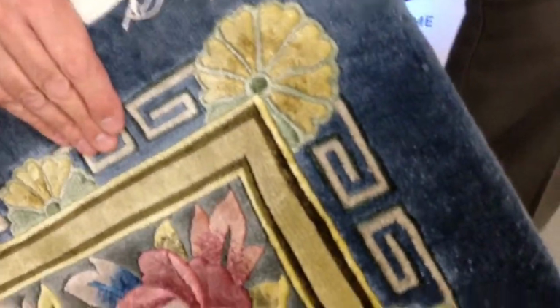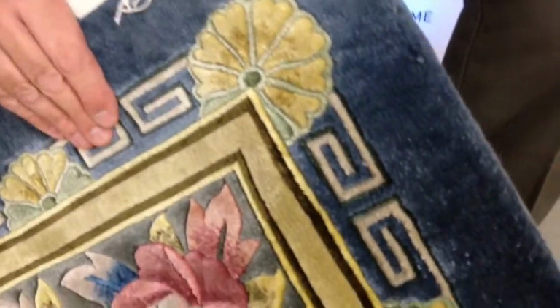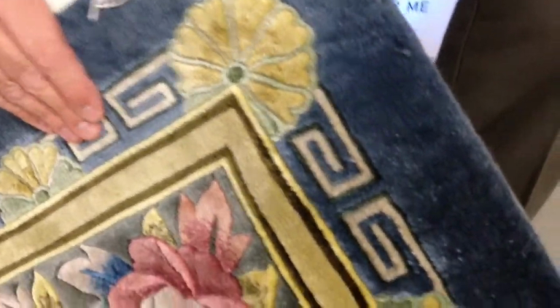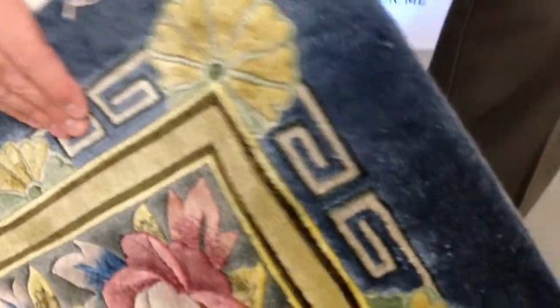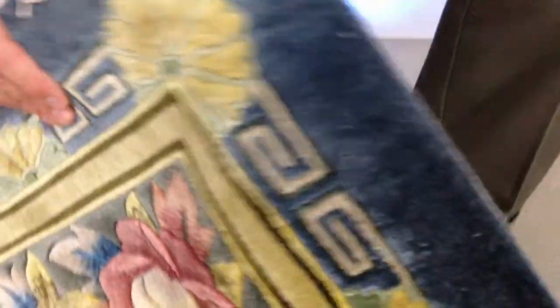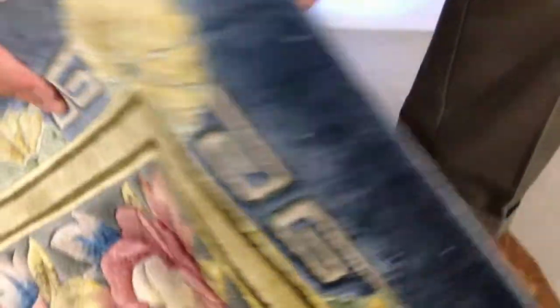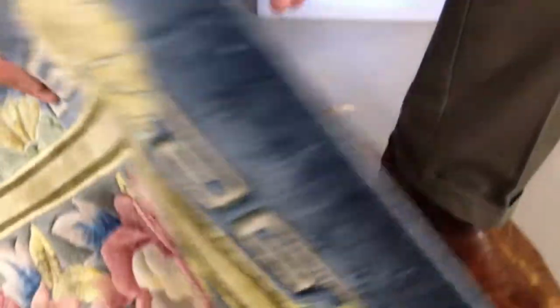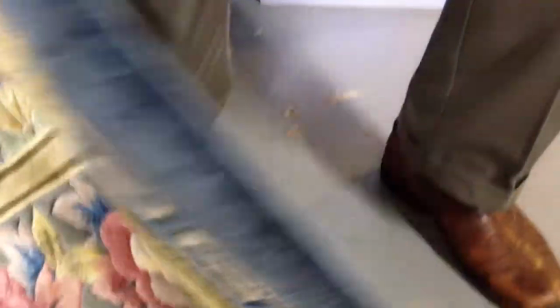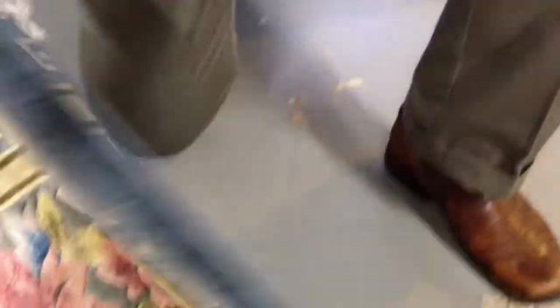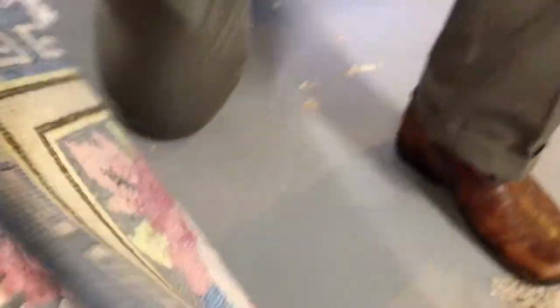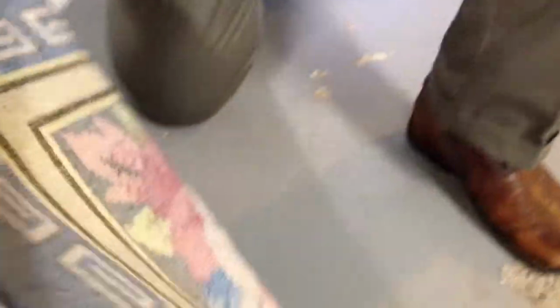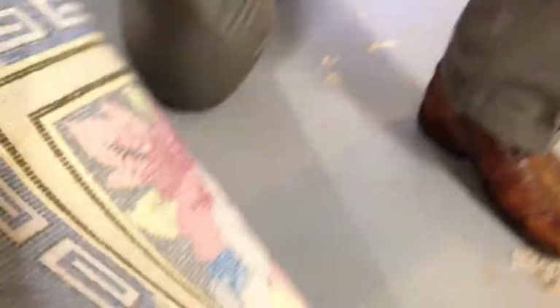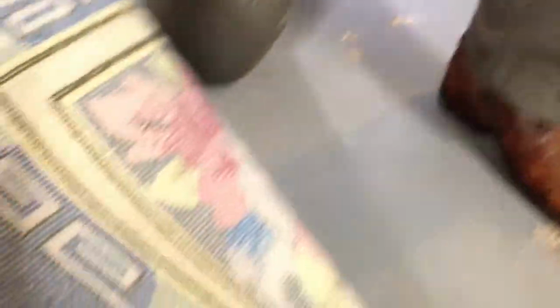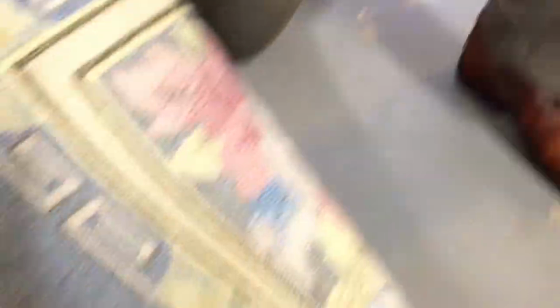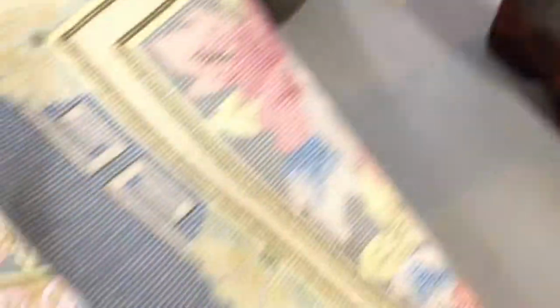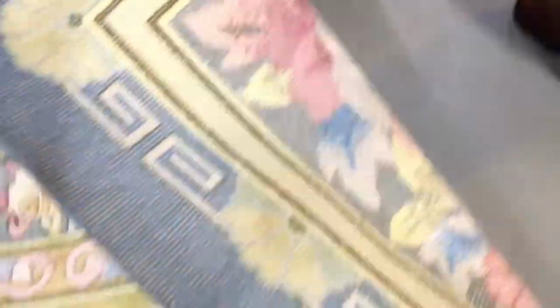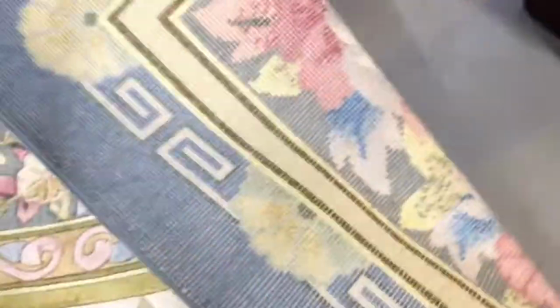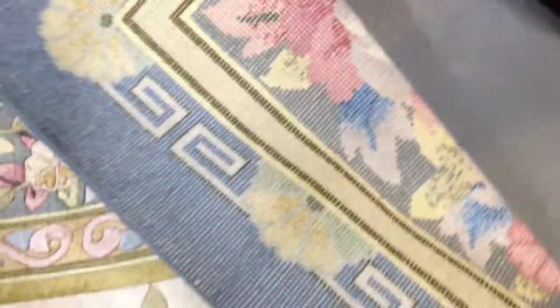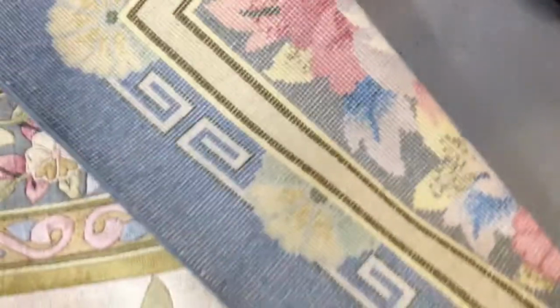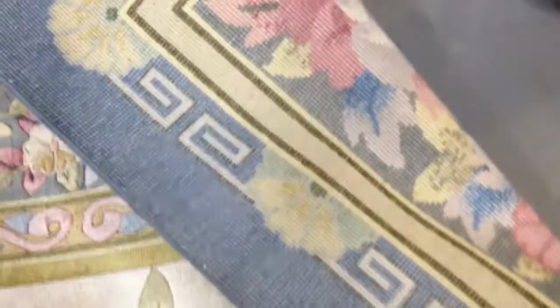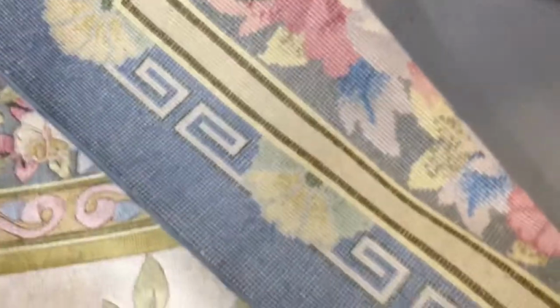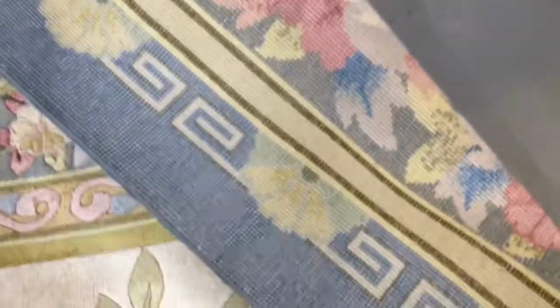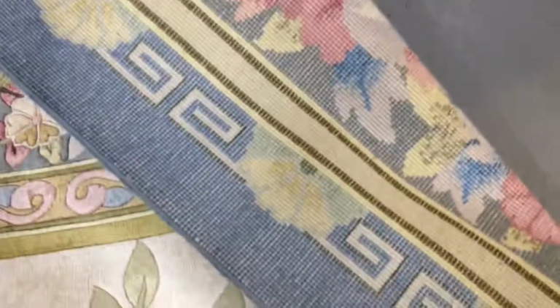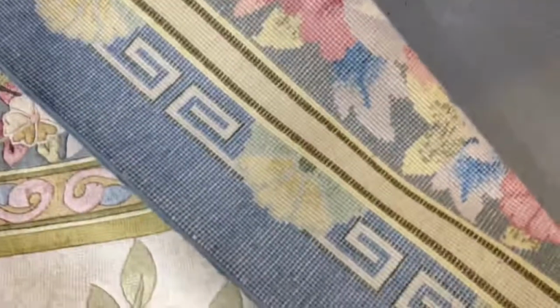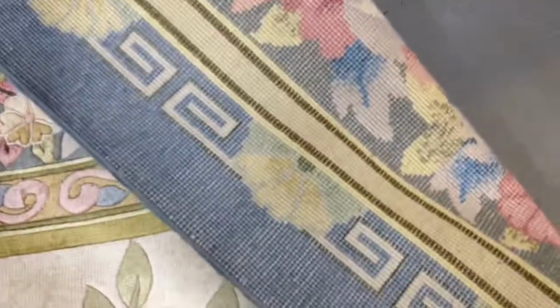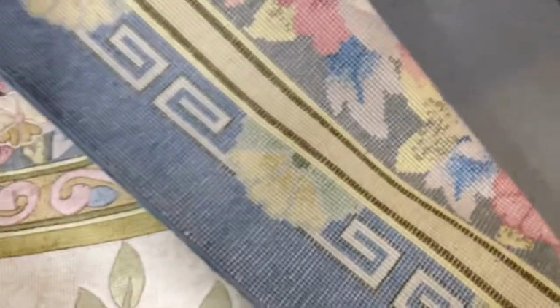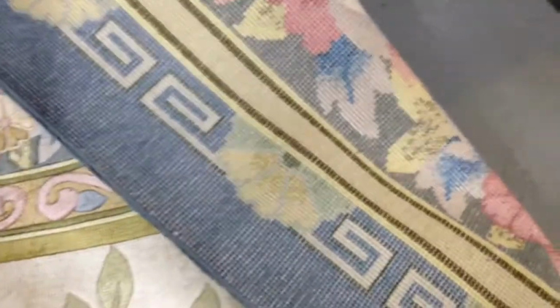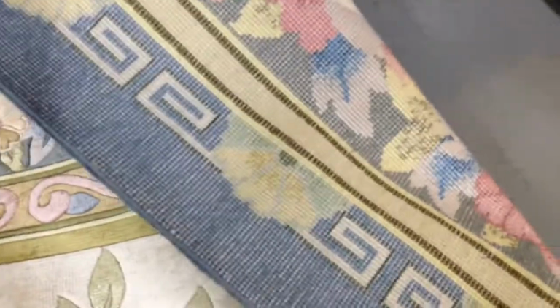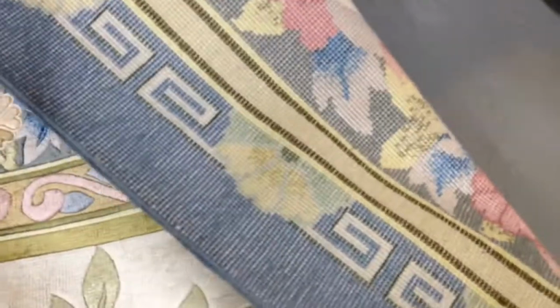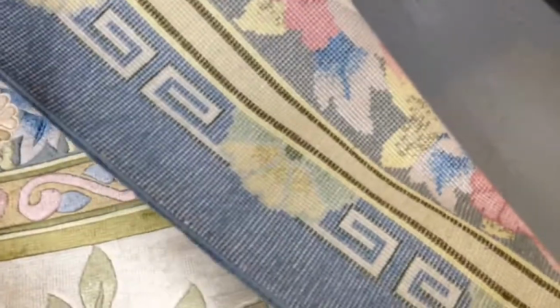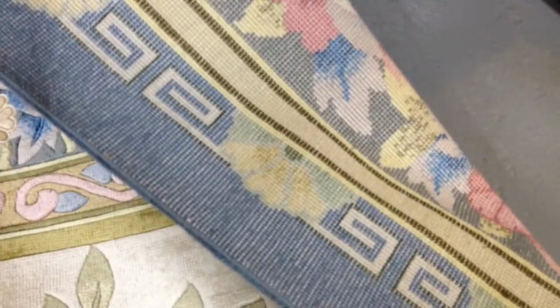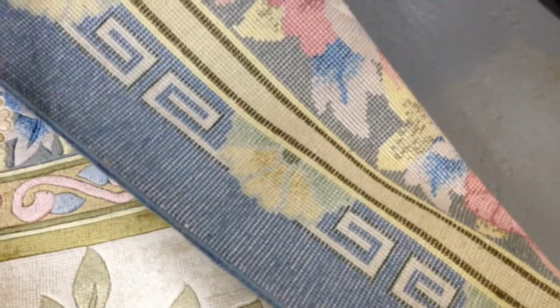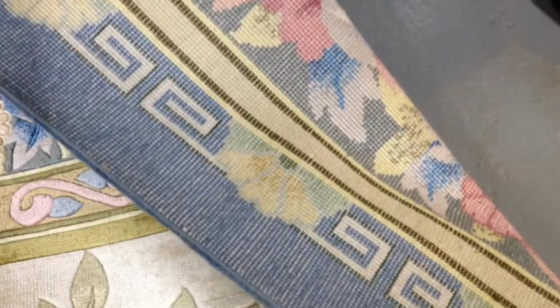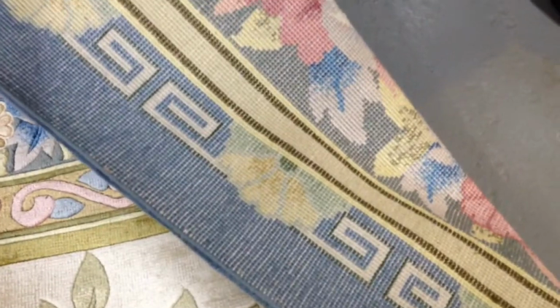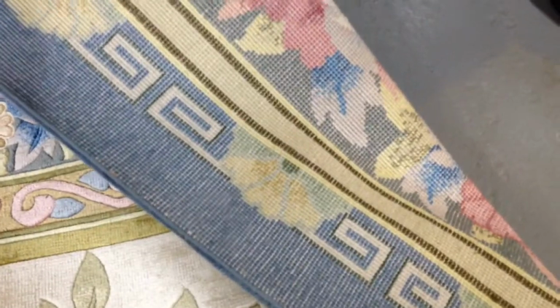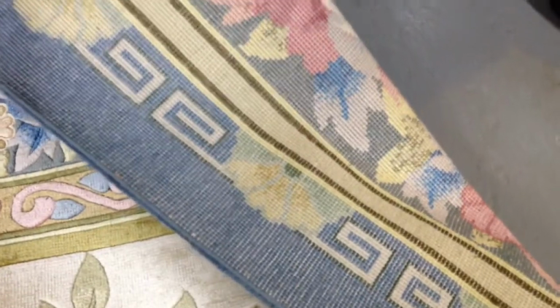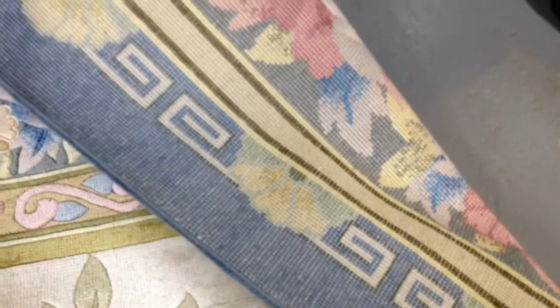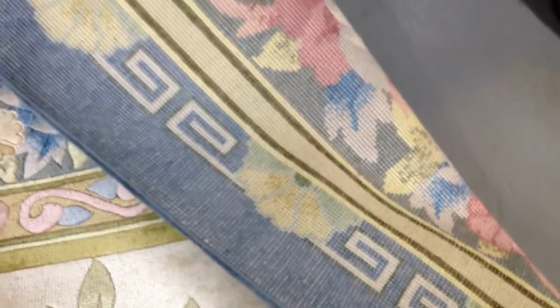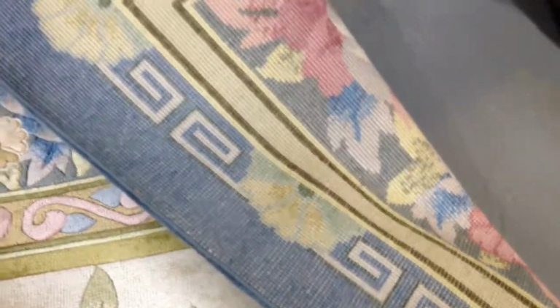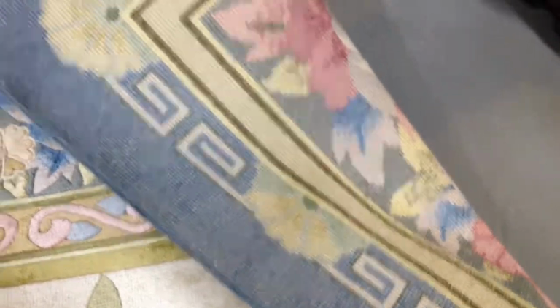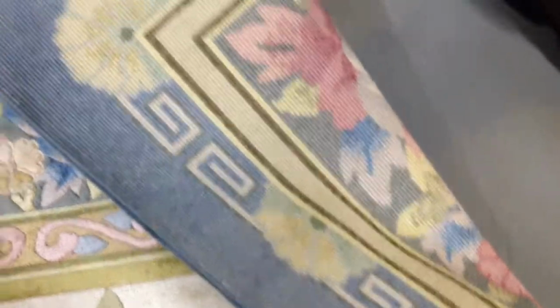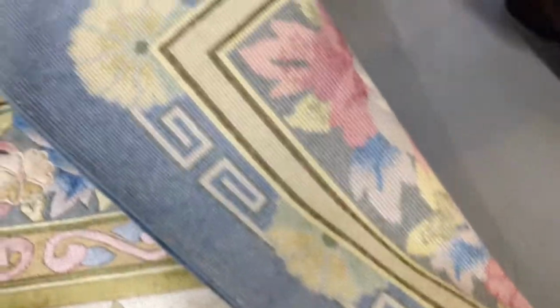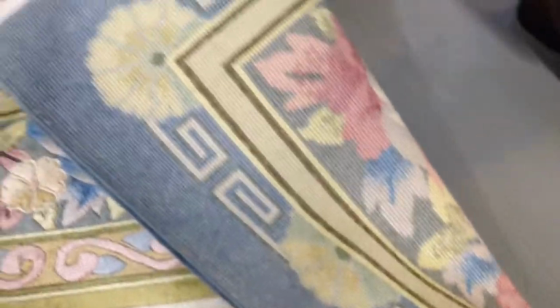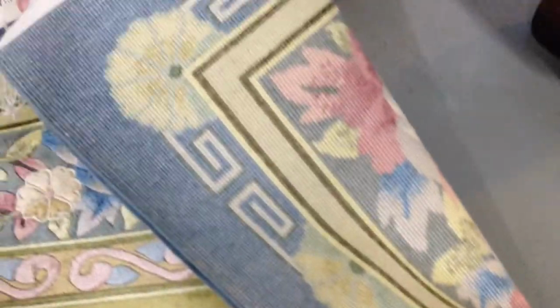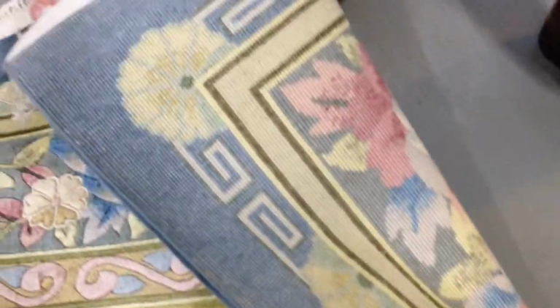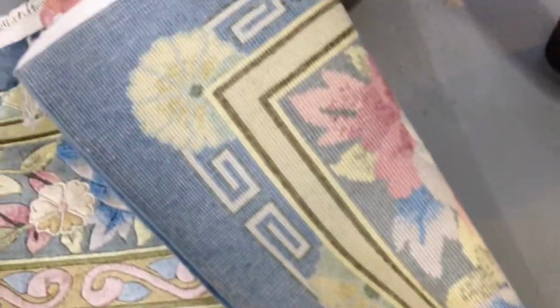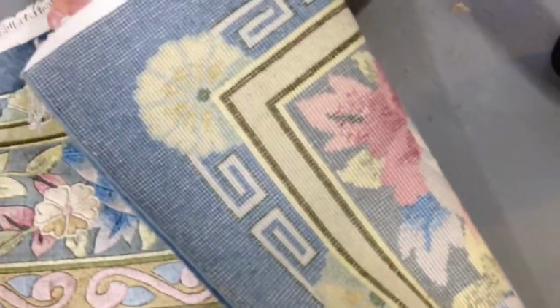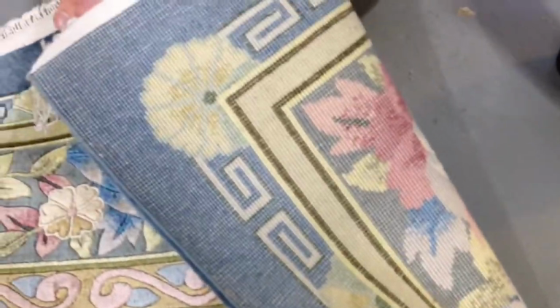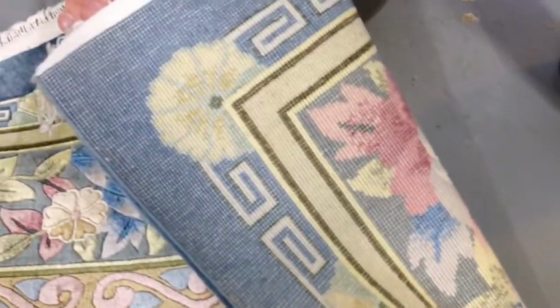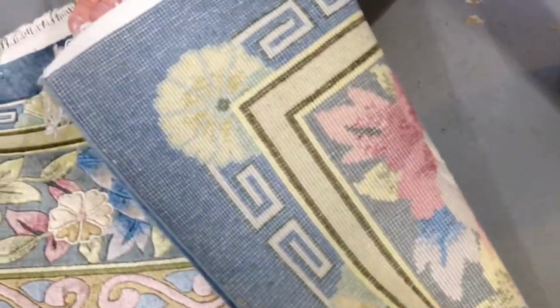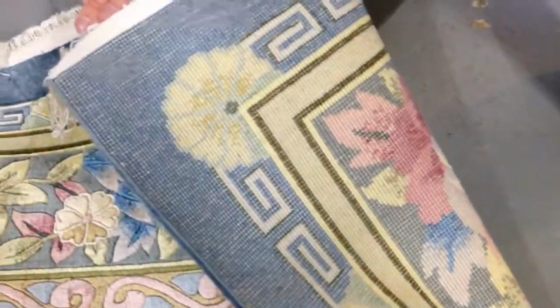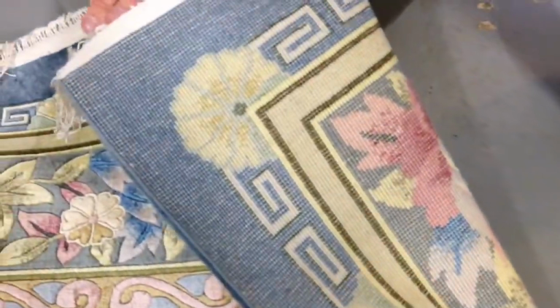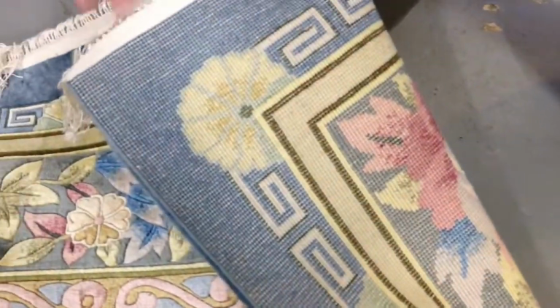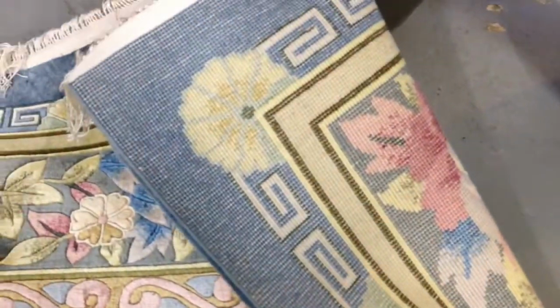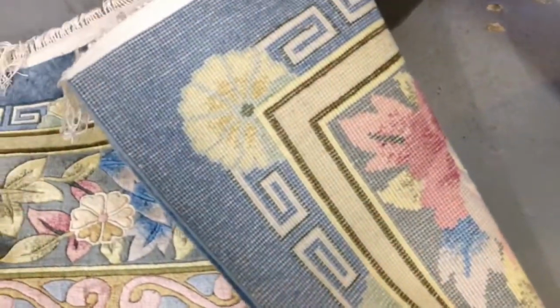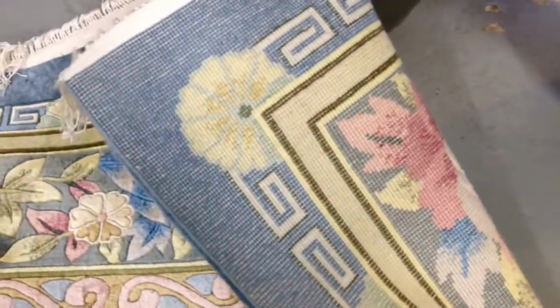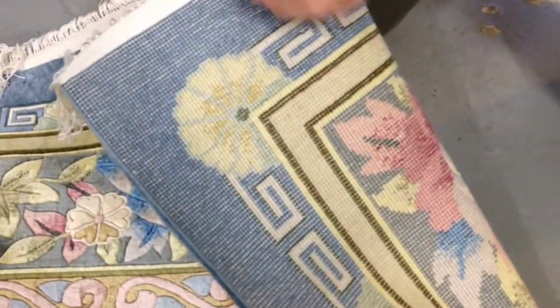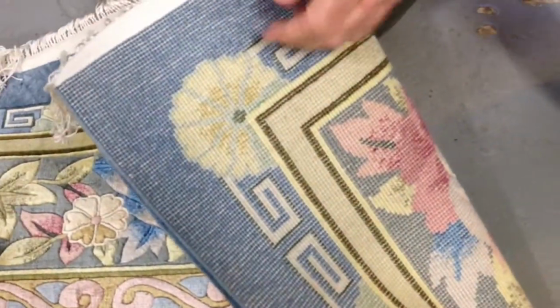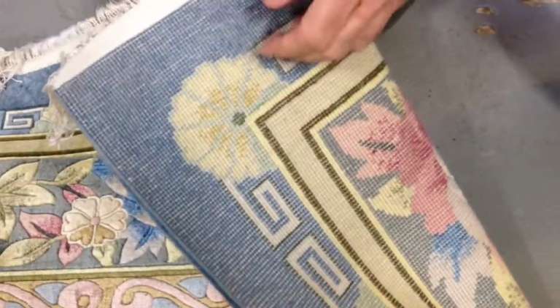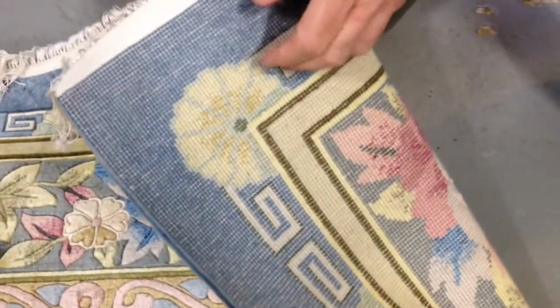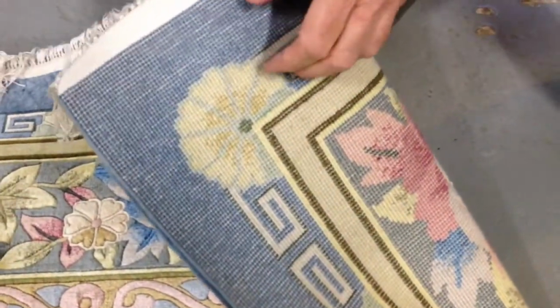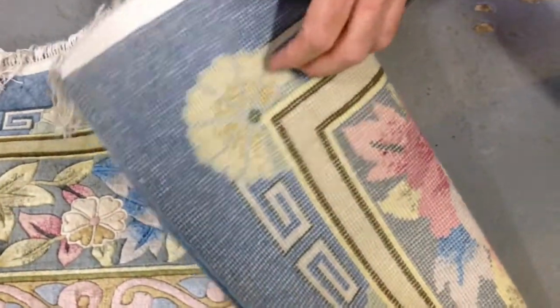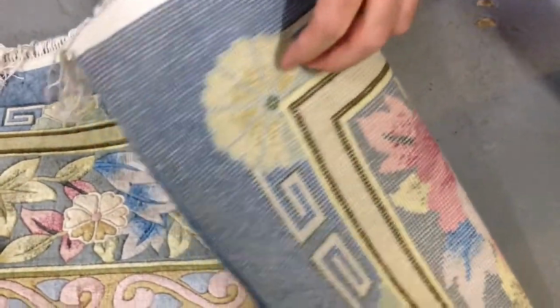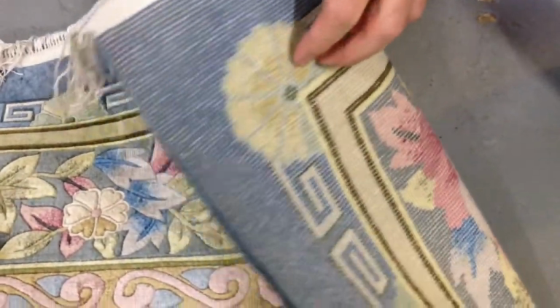As you can see from the back of the rug, it is a 100% hand-knotted silk rug, made in China.